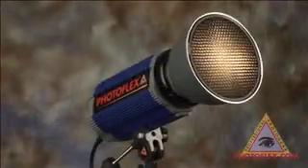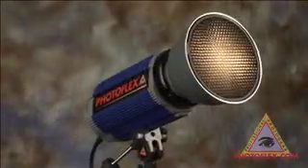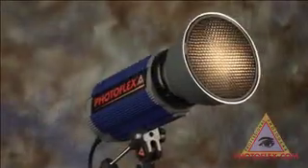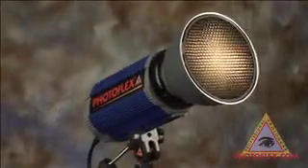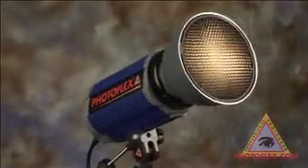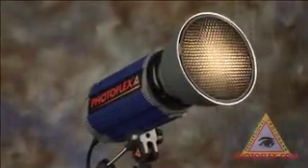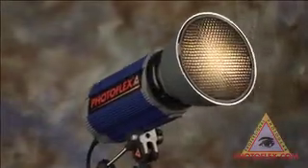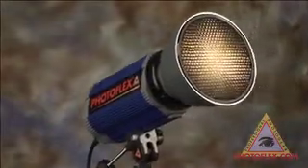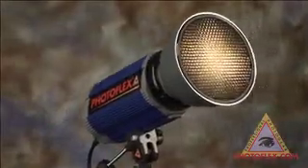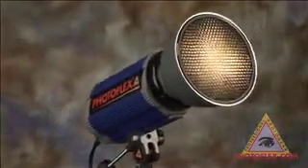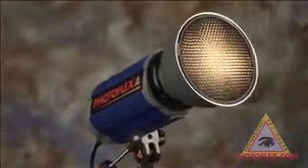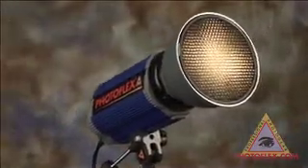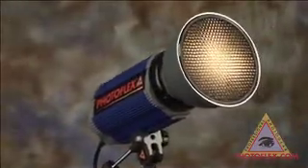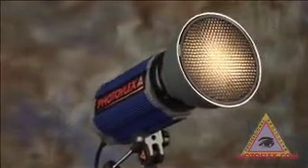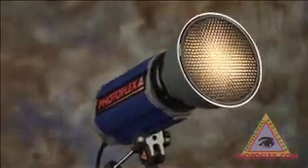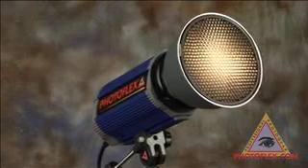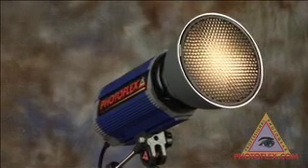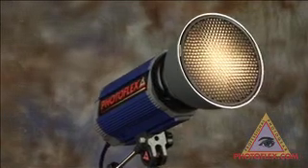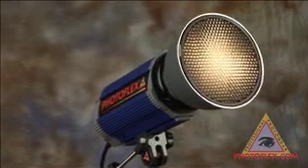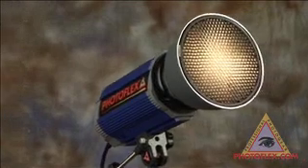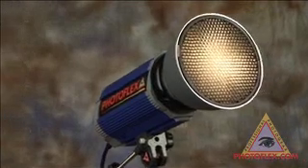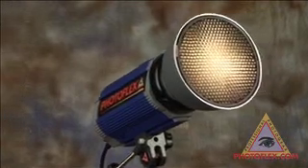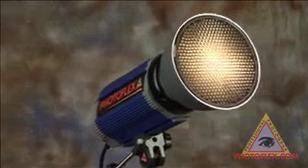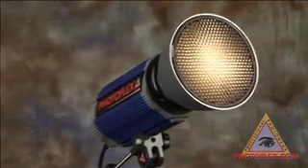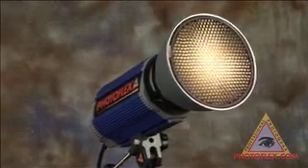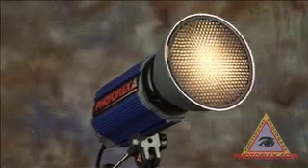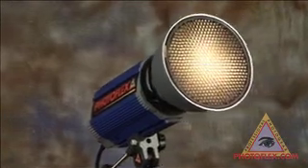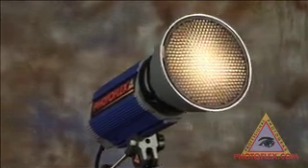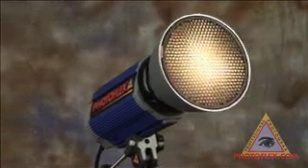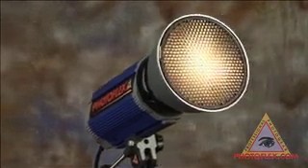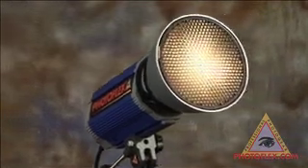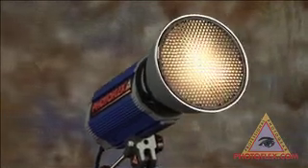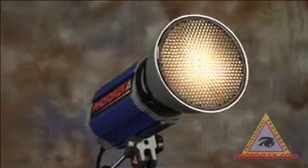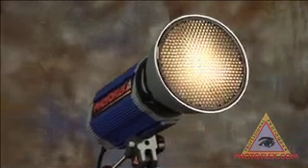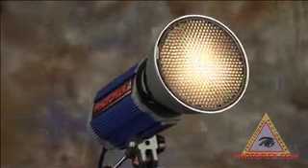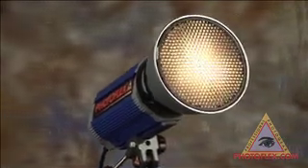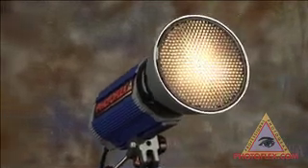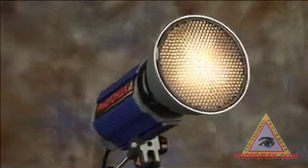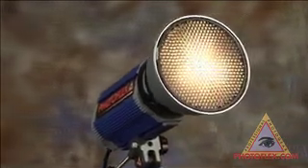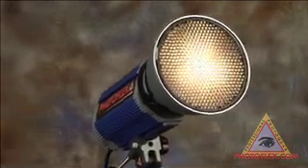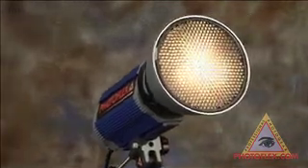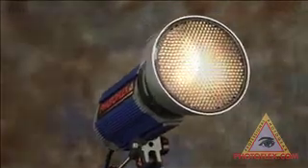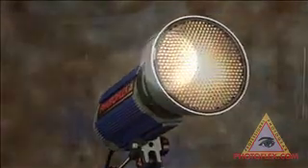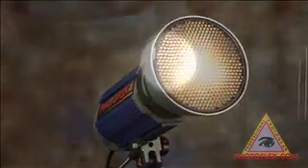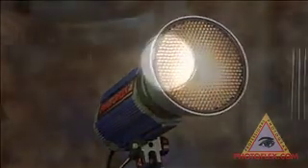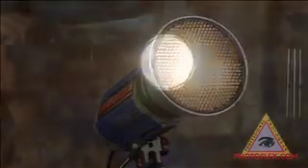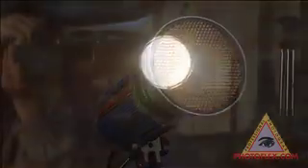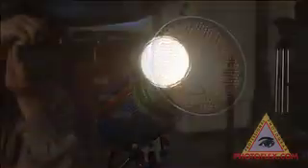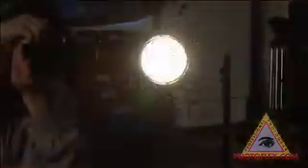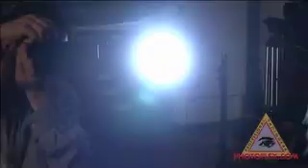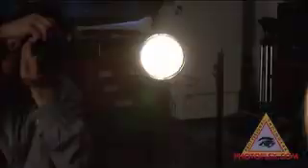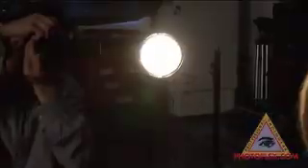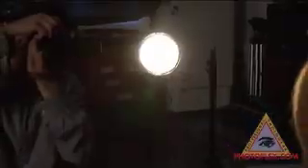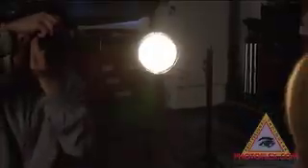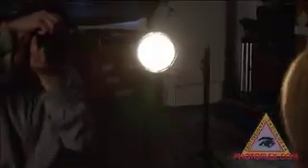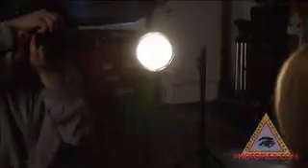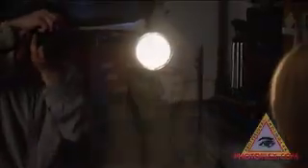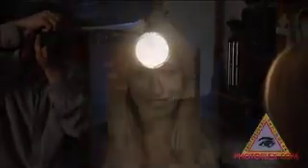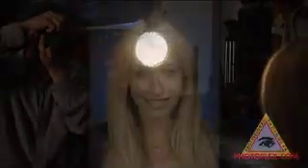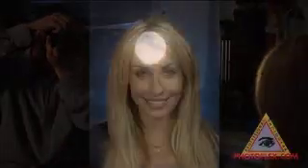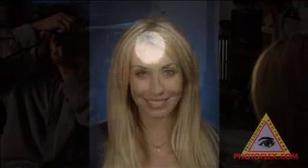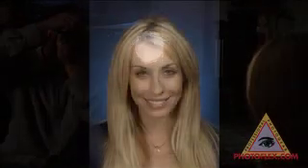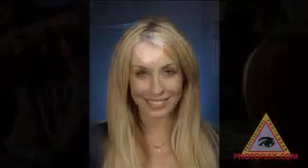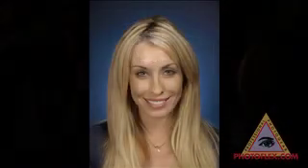You're now ready to shoot like a pro, with the accuracy of Photoflex. Return to the product page.